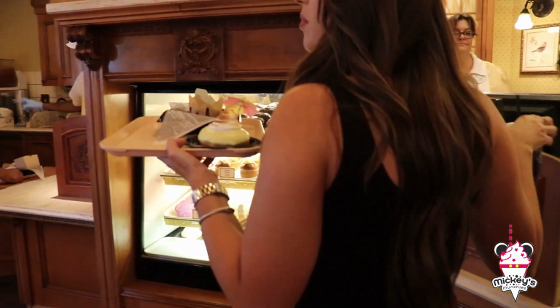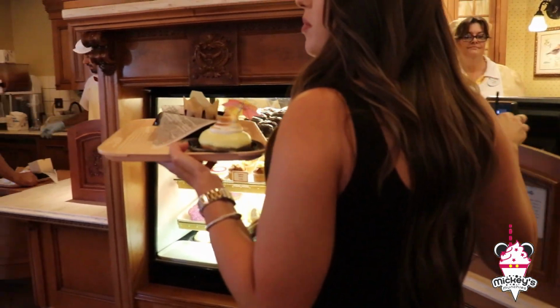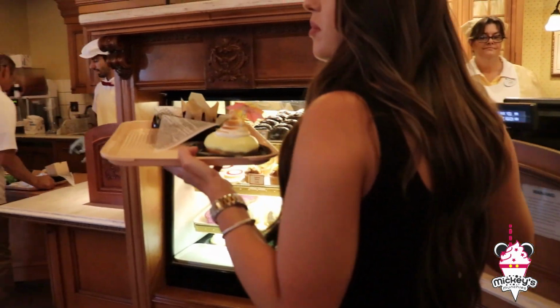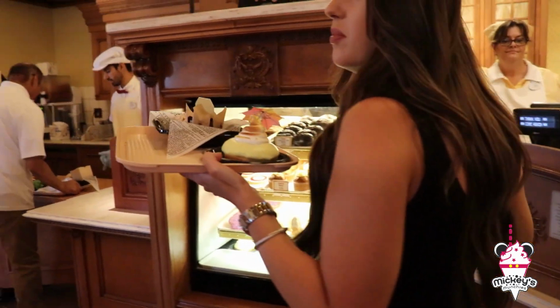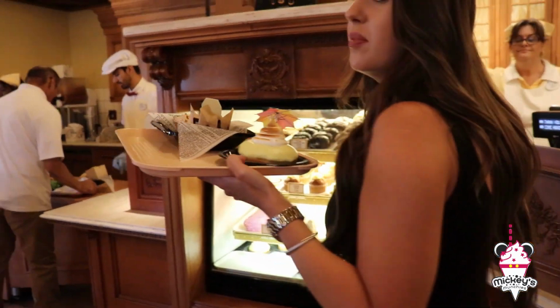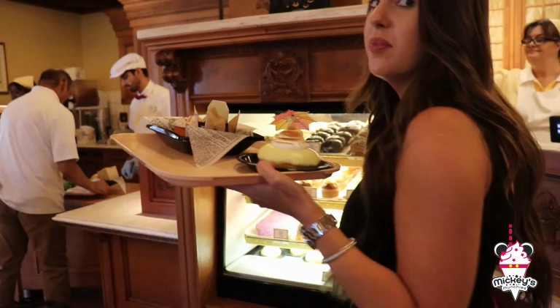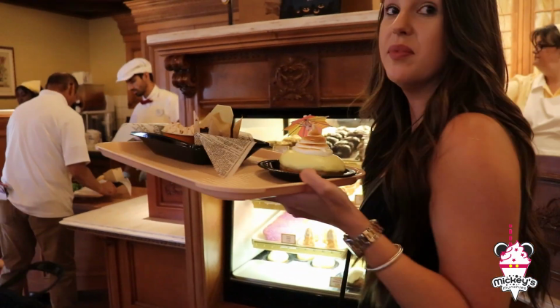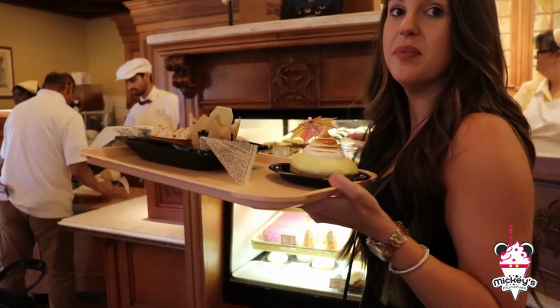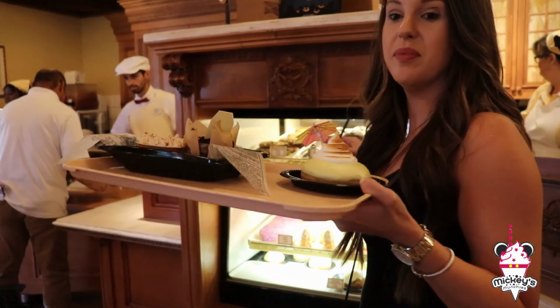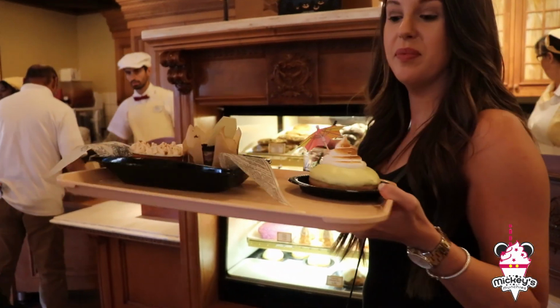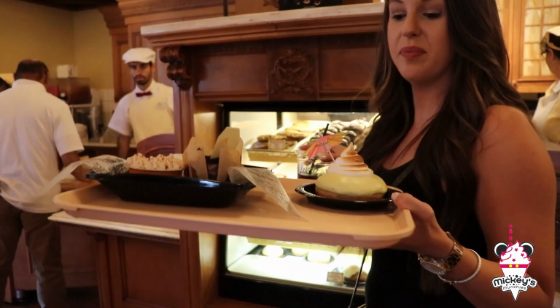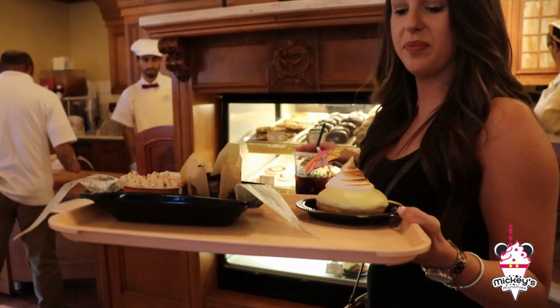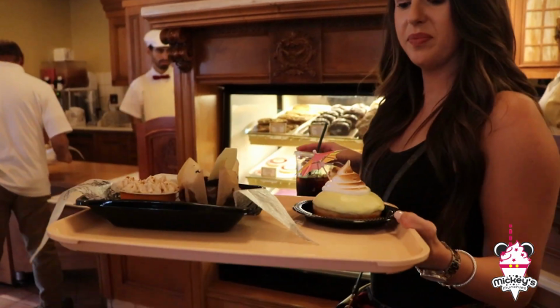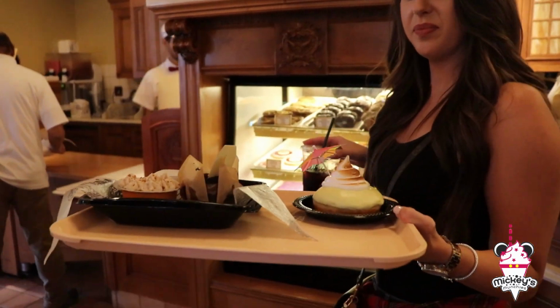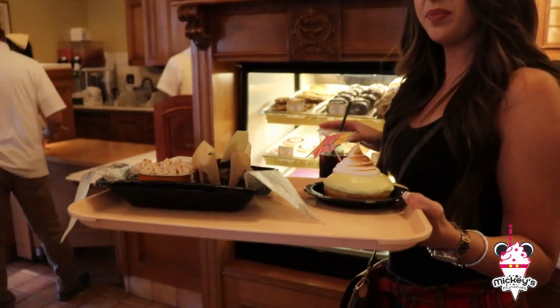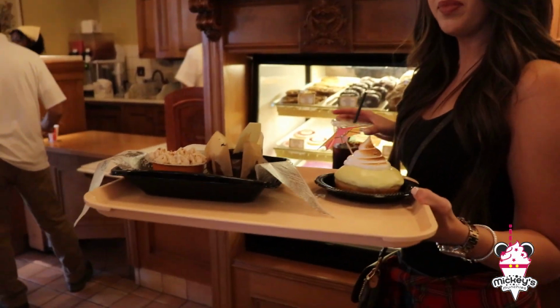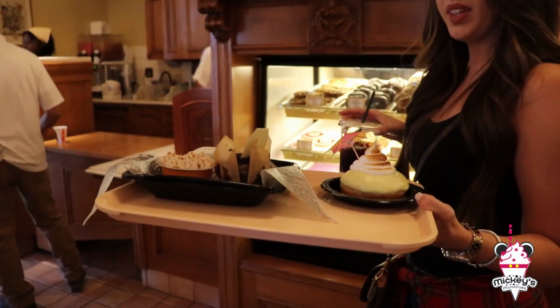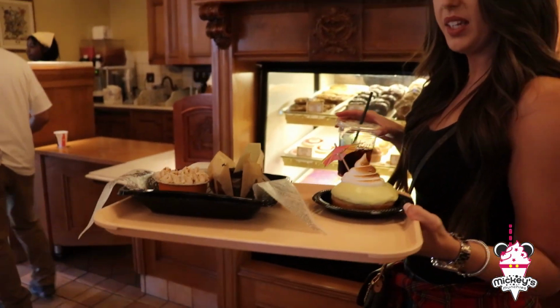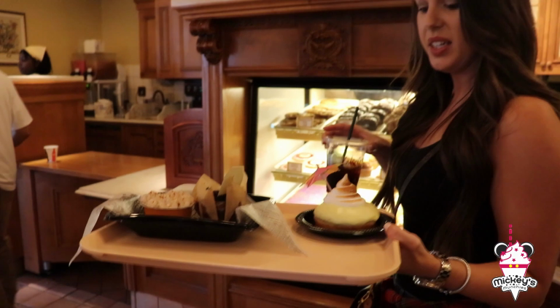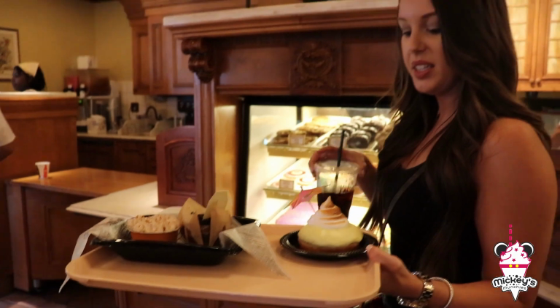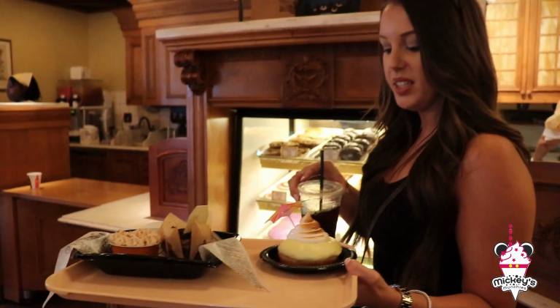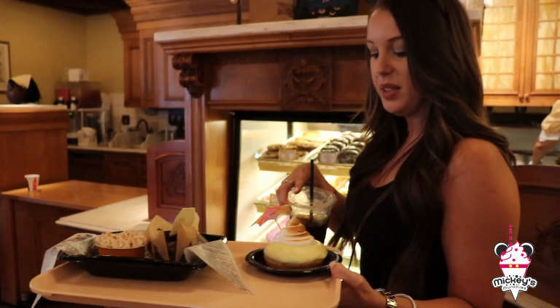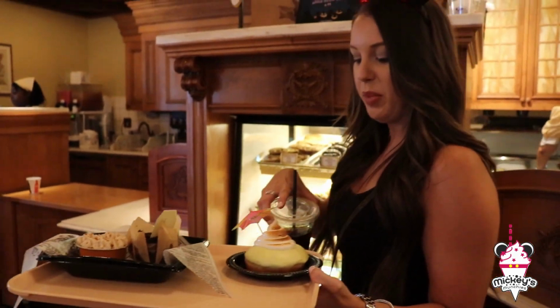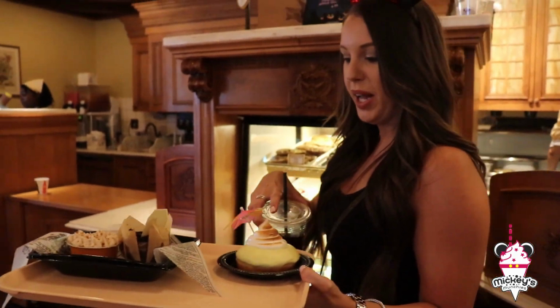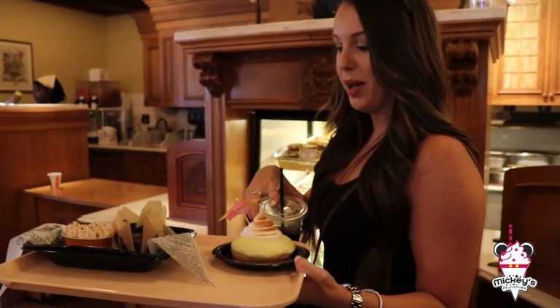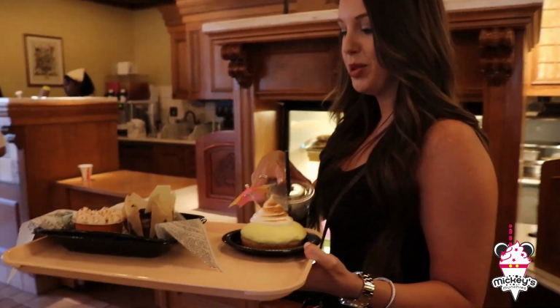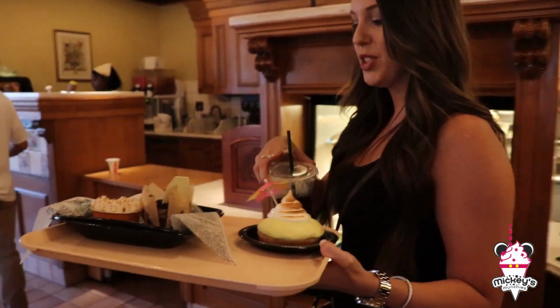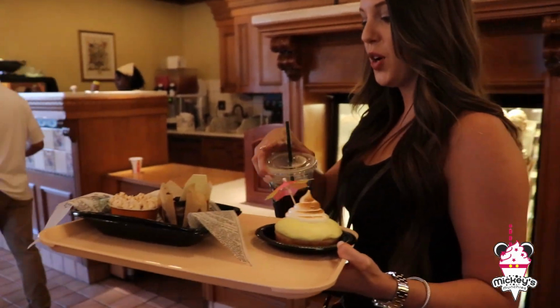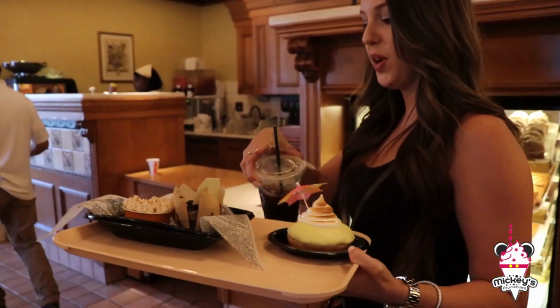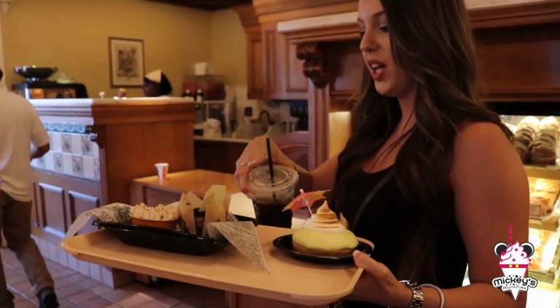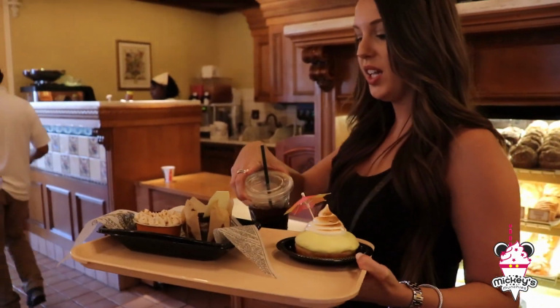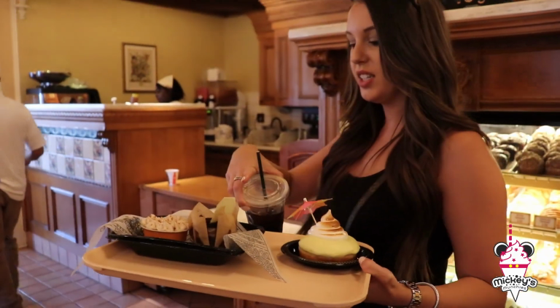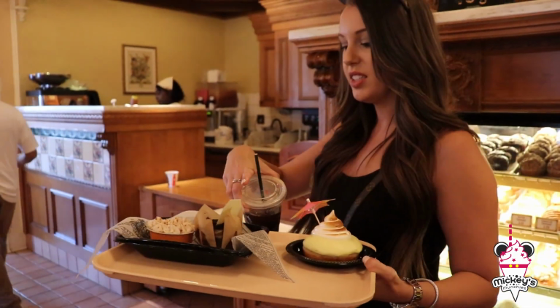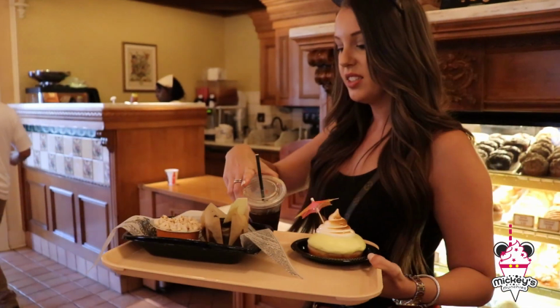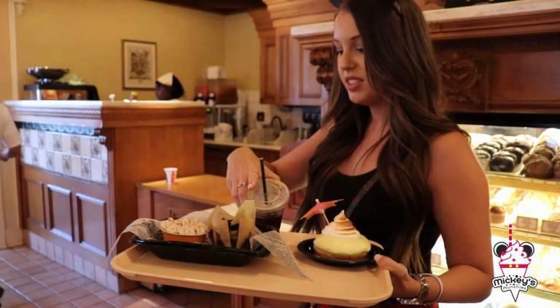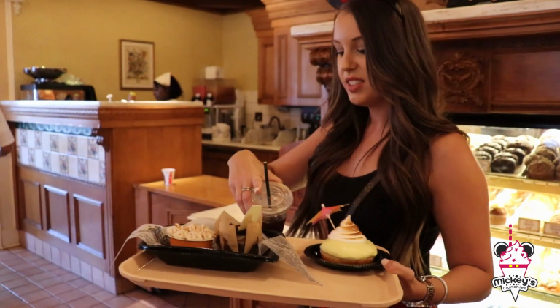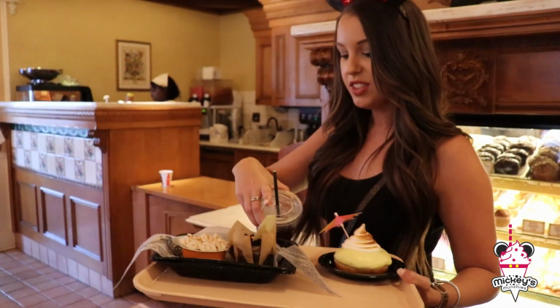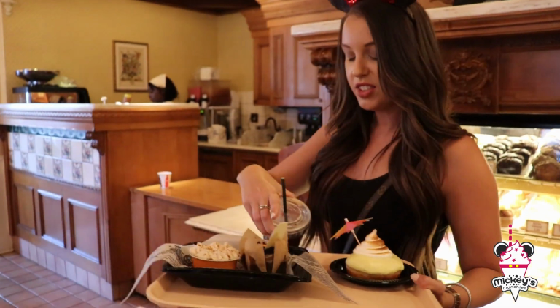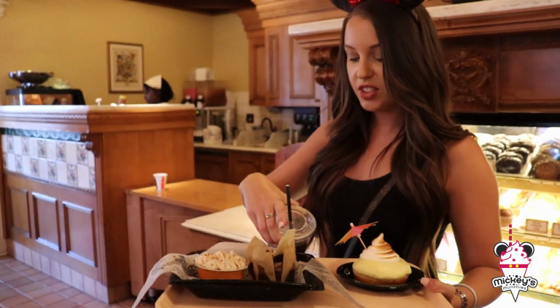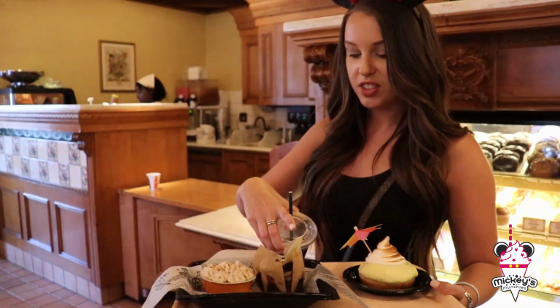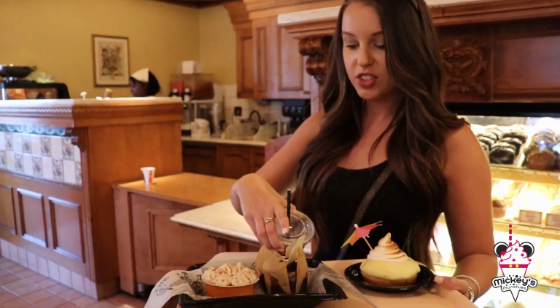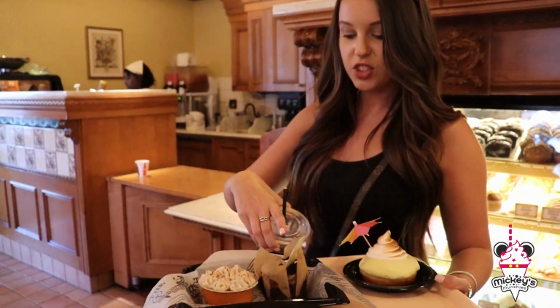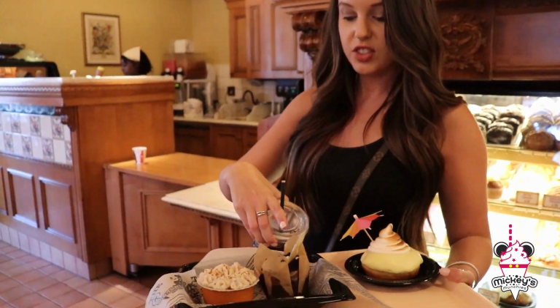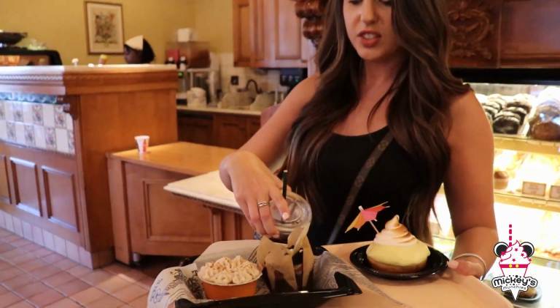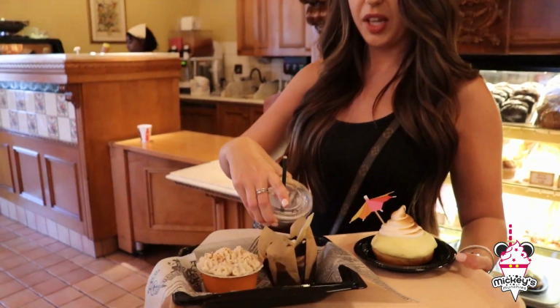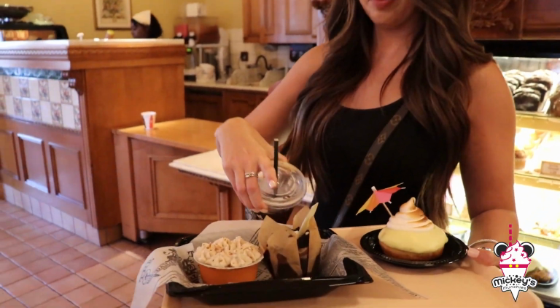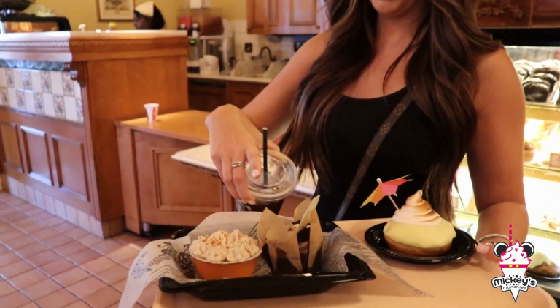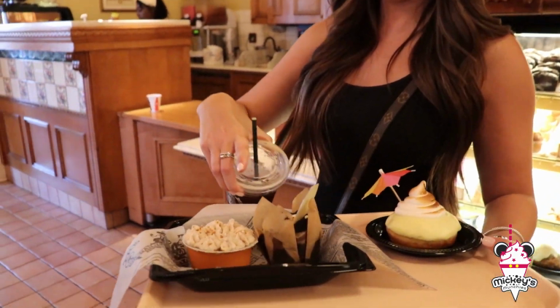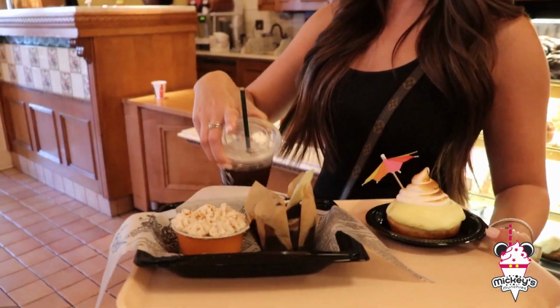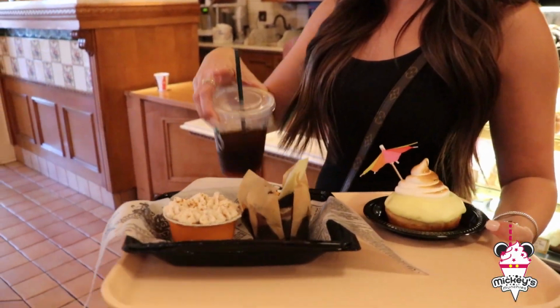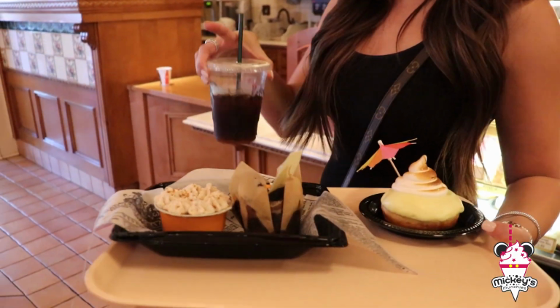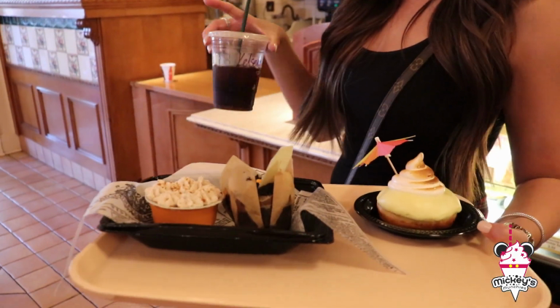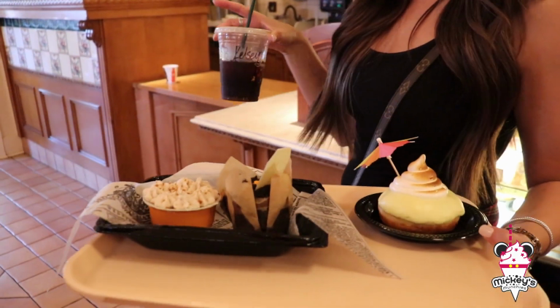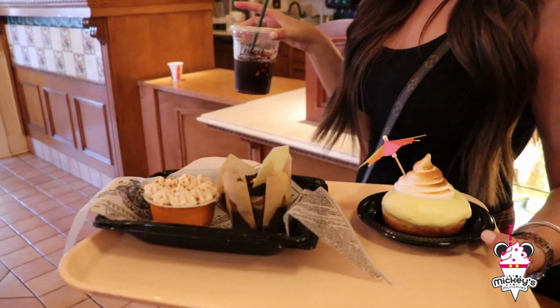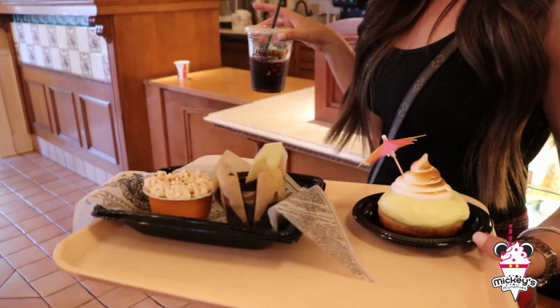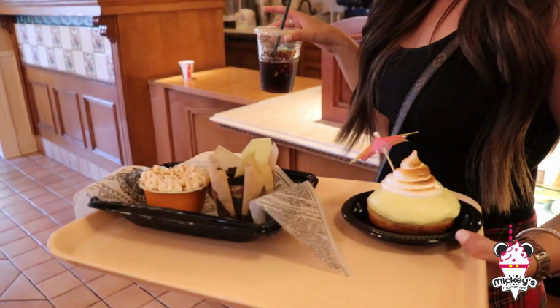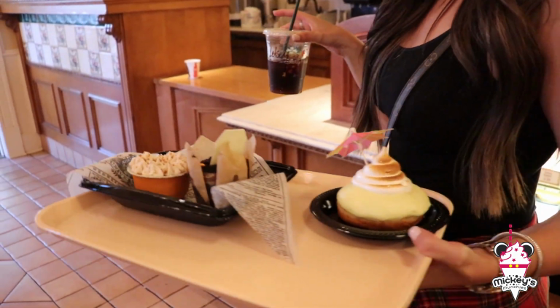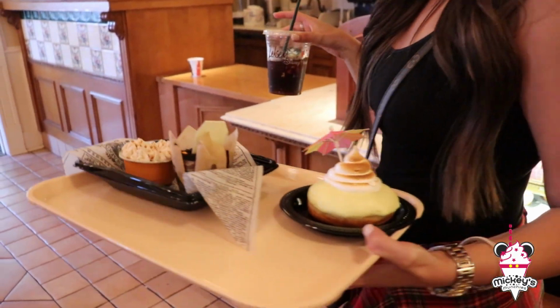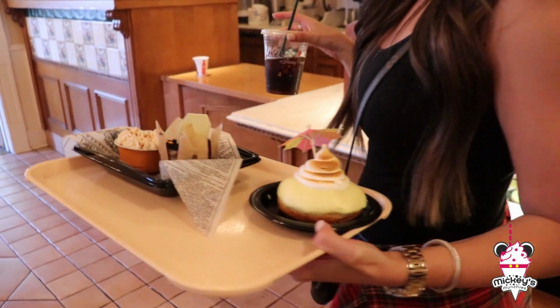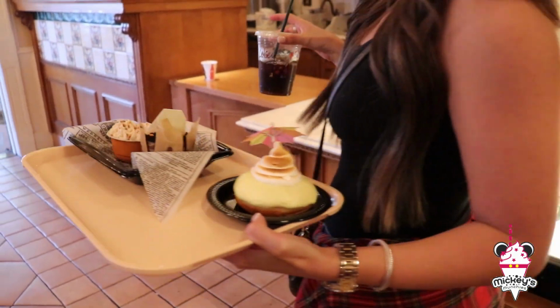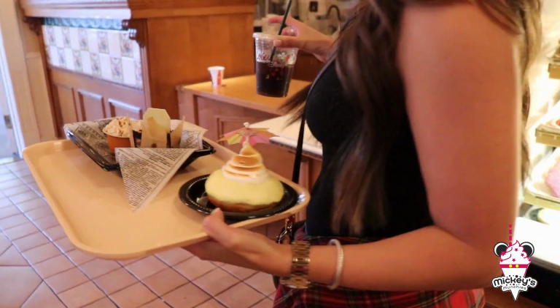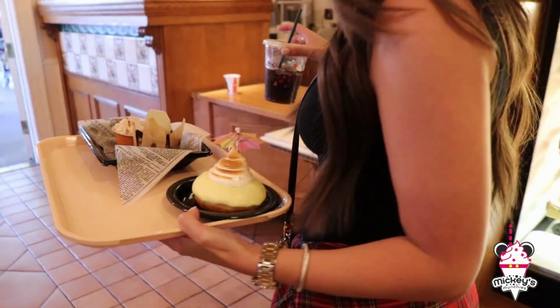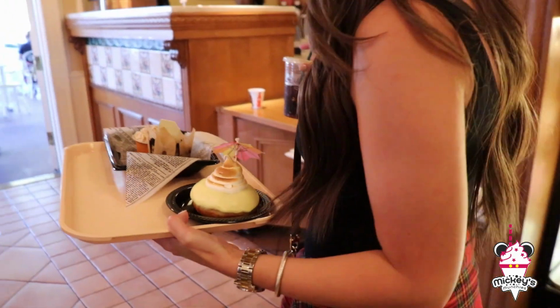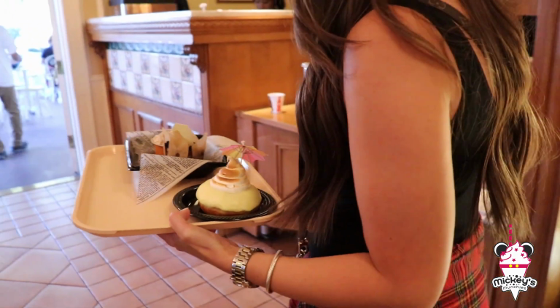What do you got there? A pineapple donut, a cupcake, and a pumpkin cheesecake.